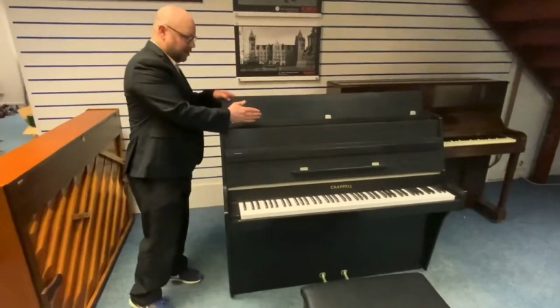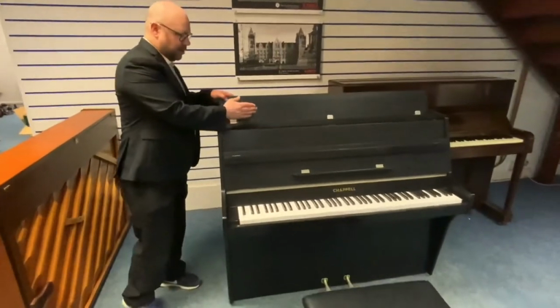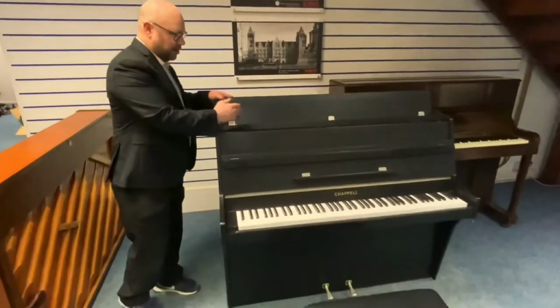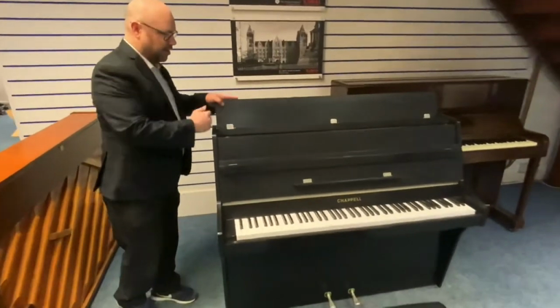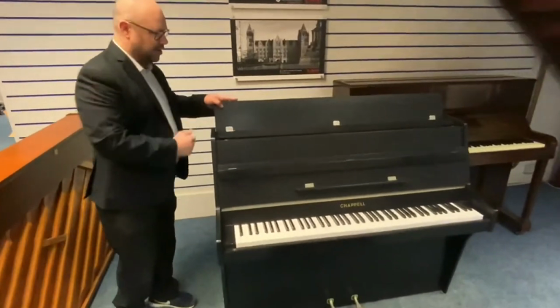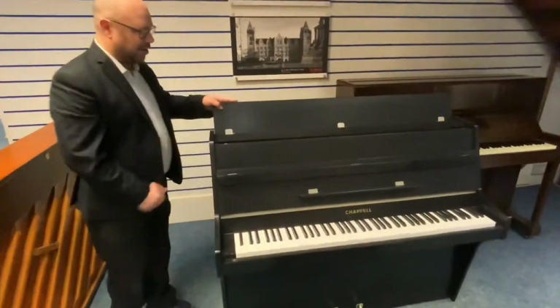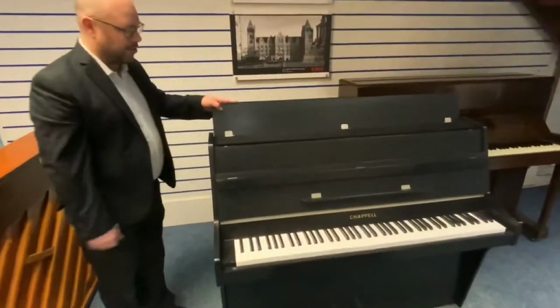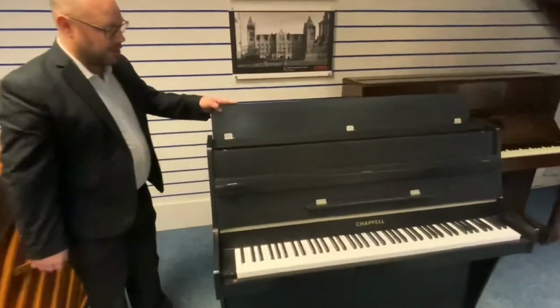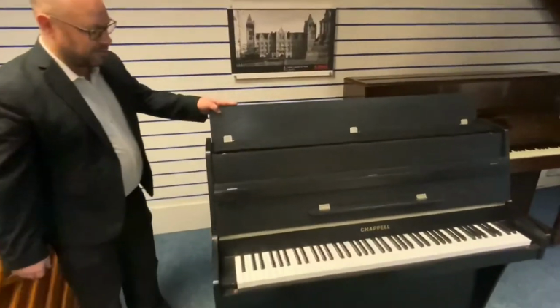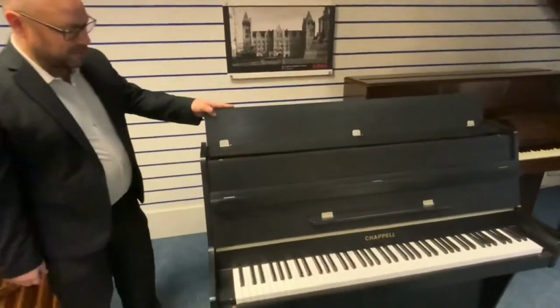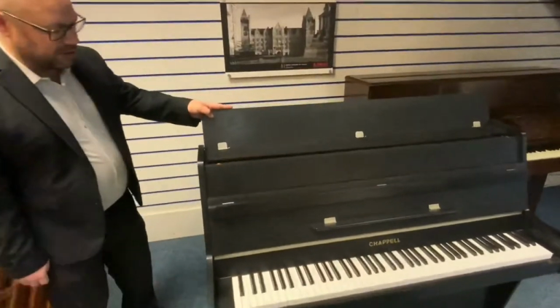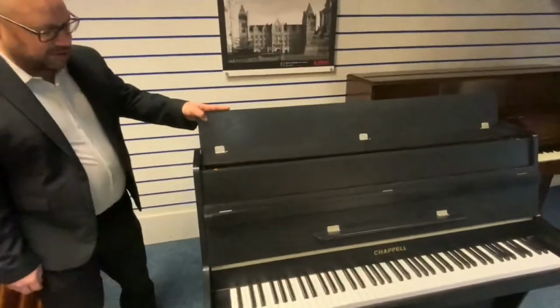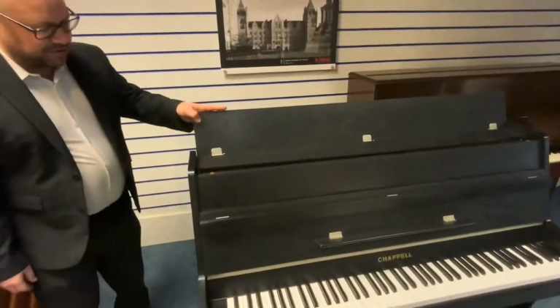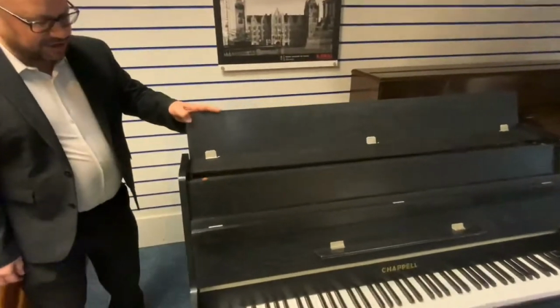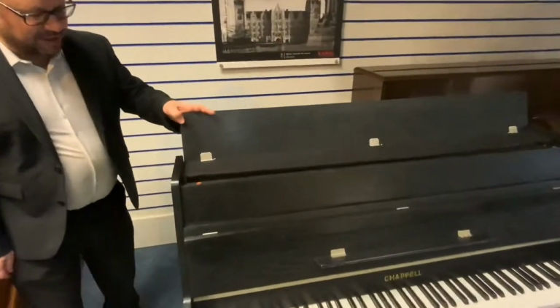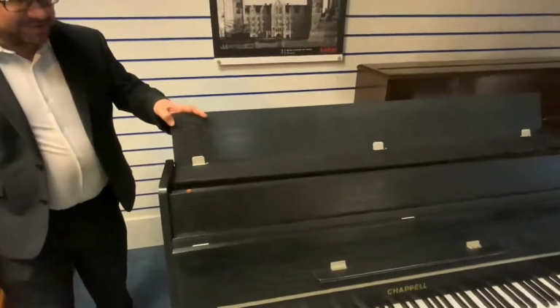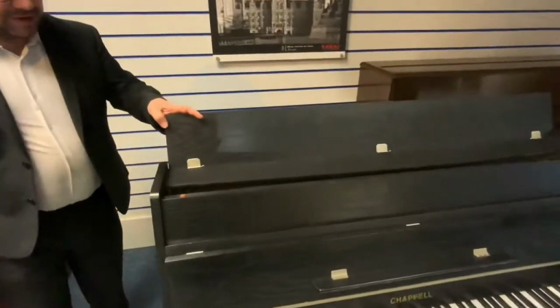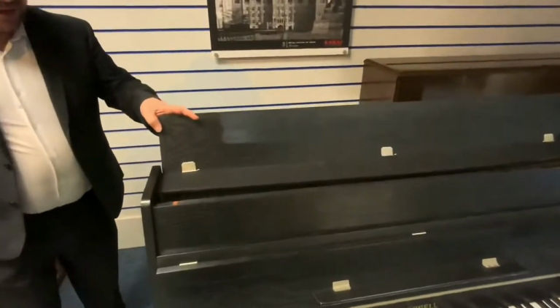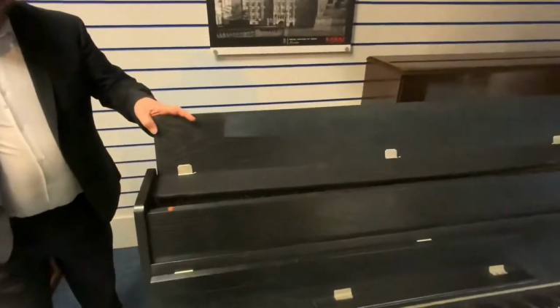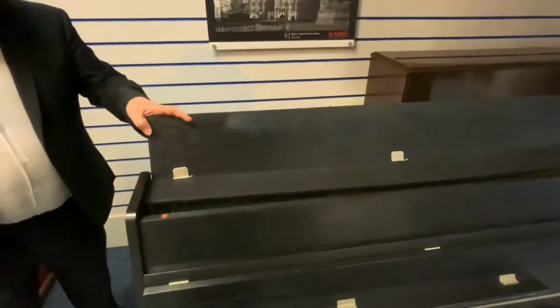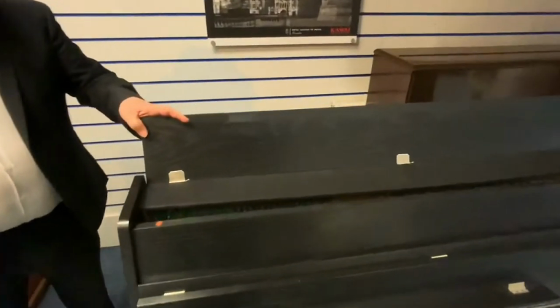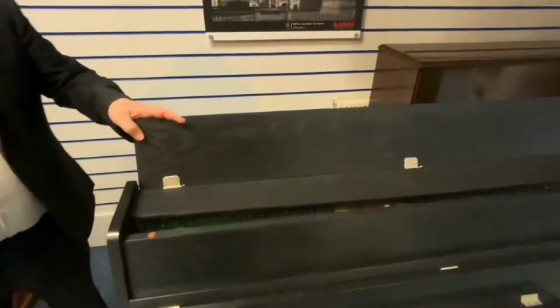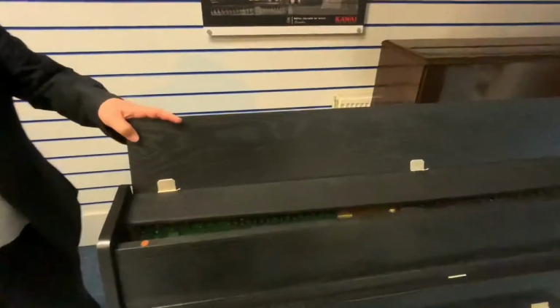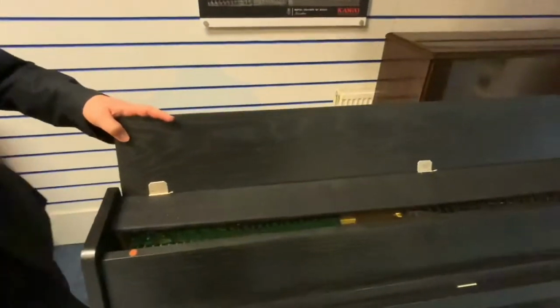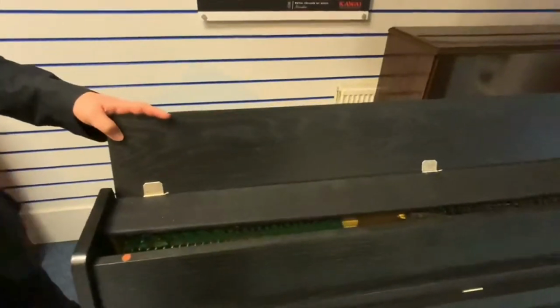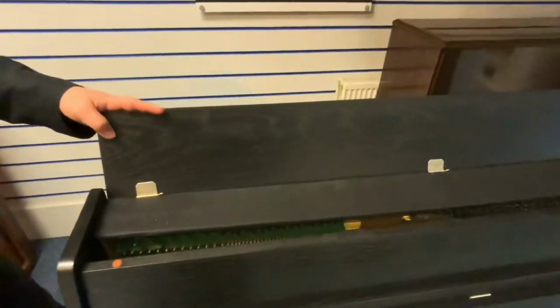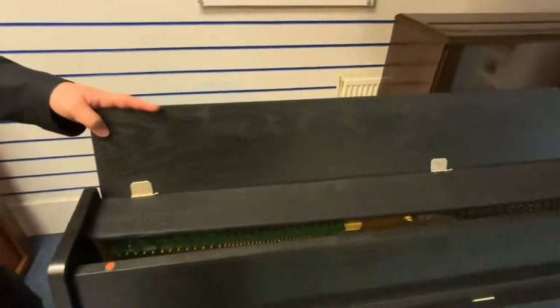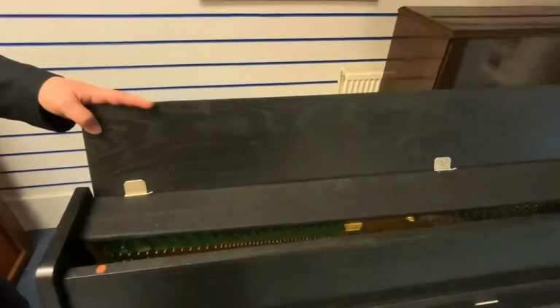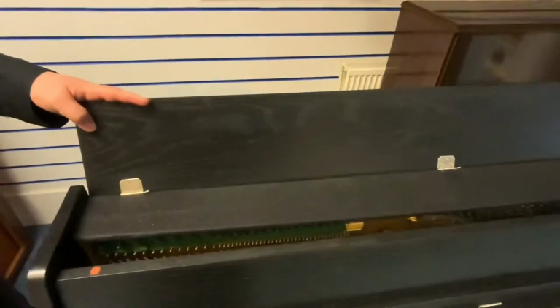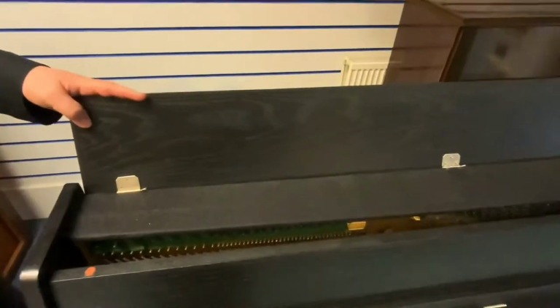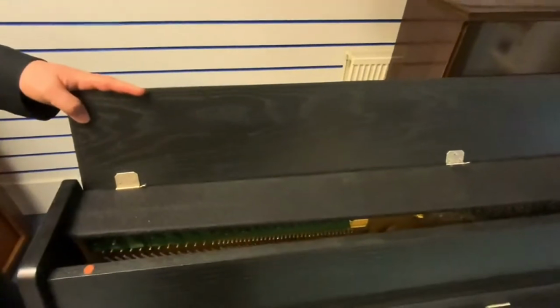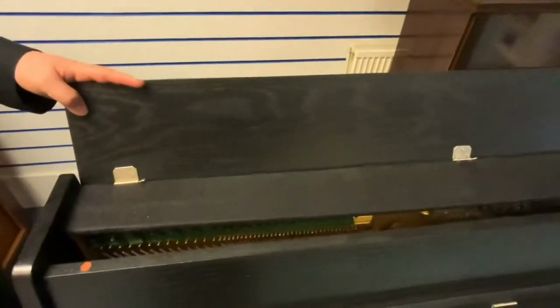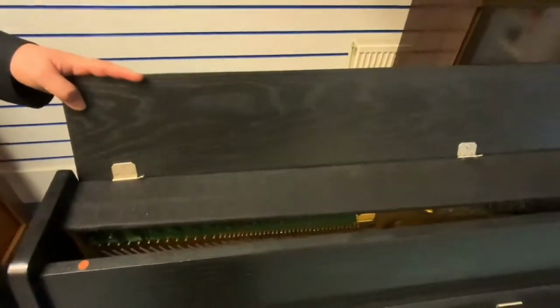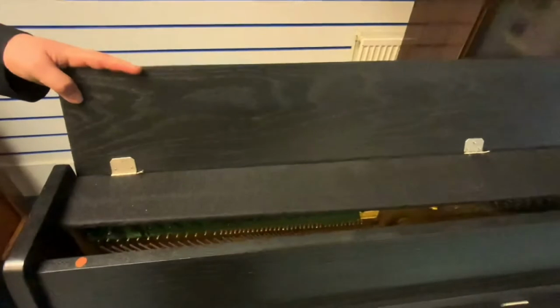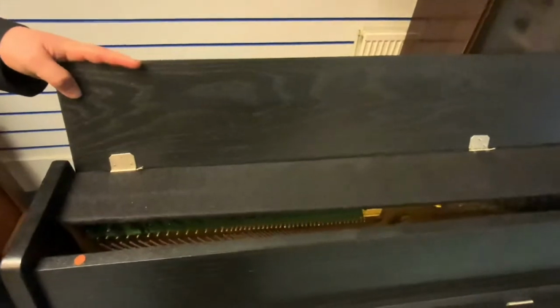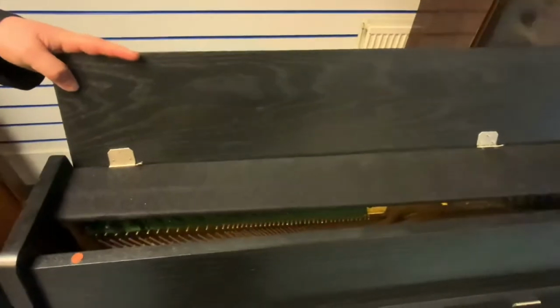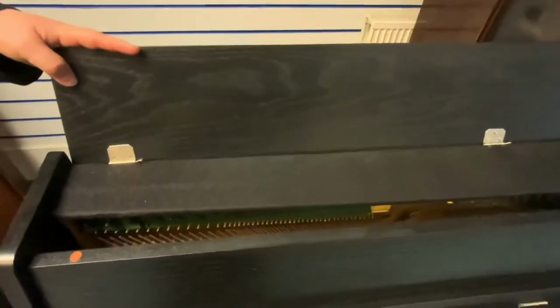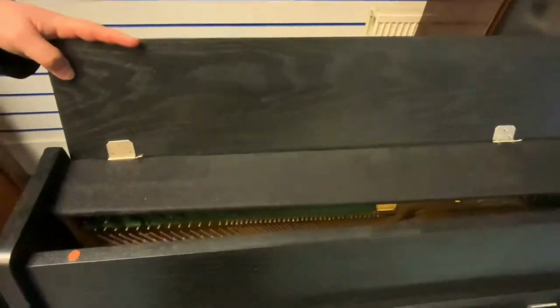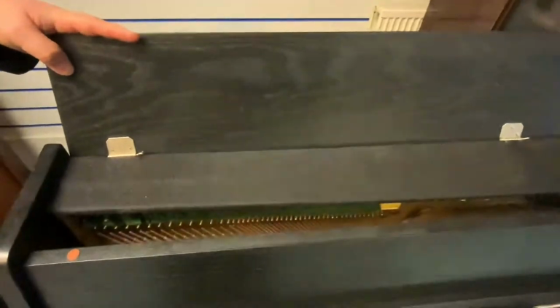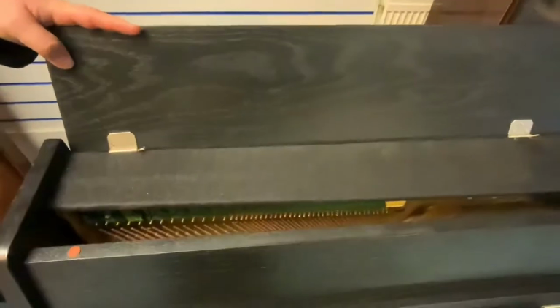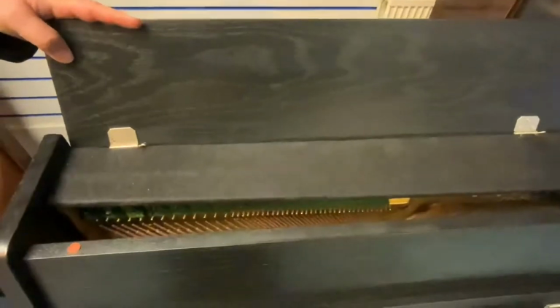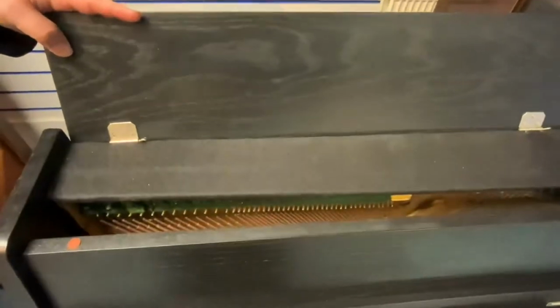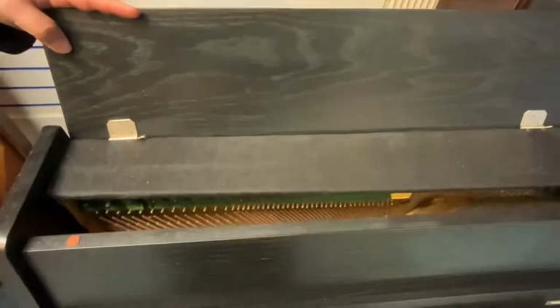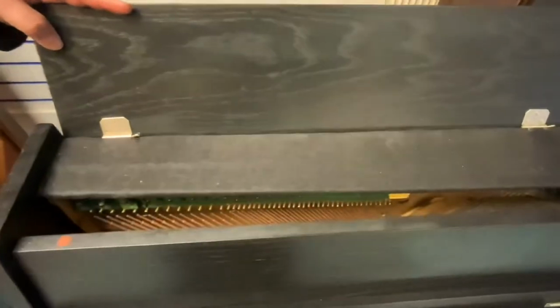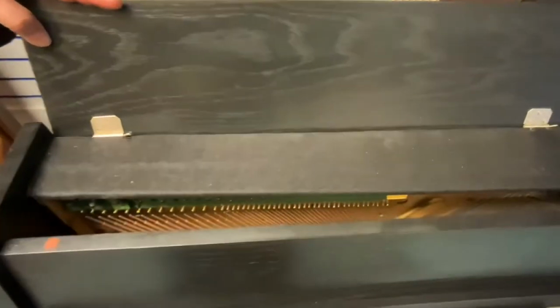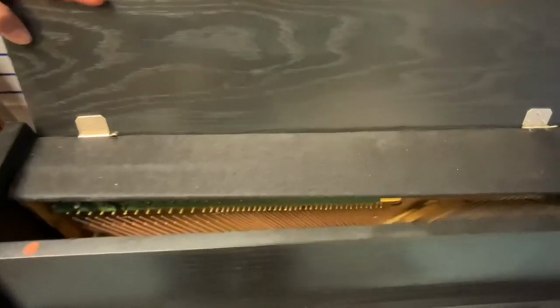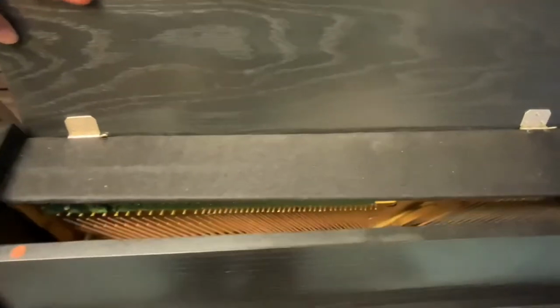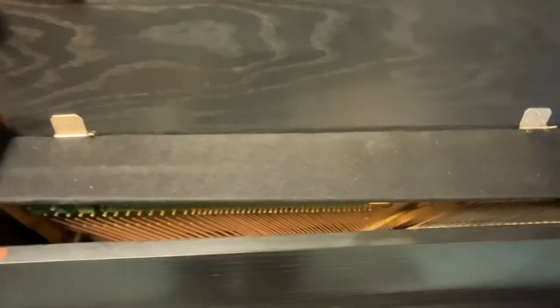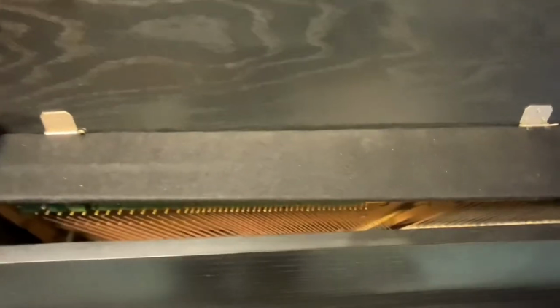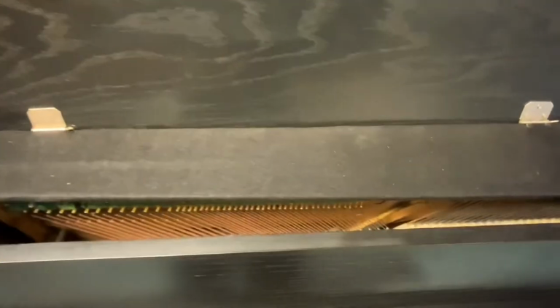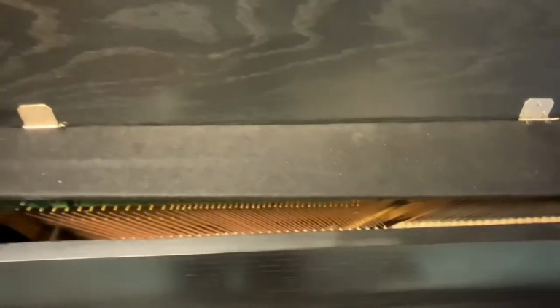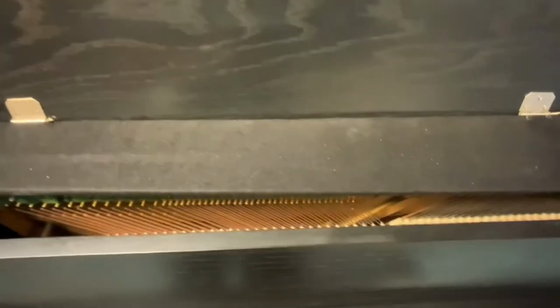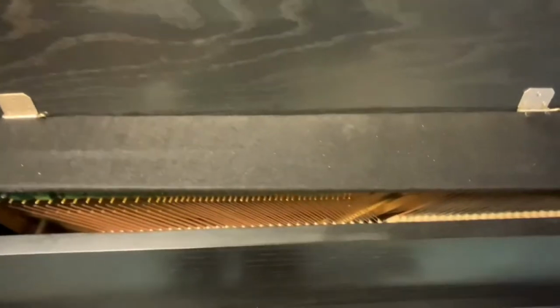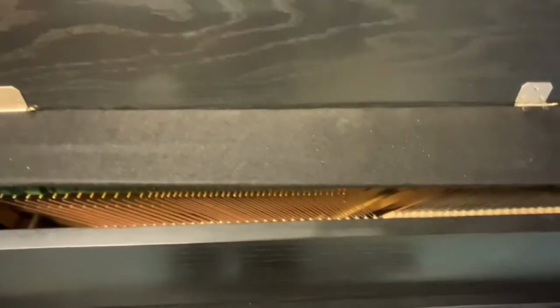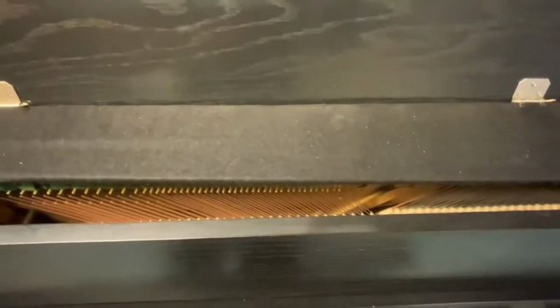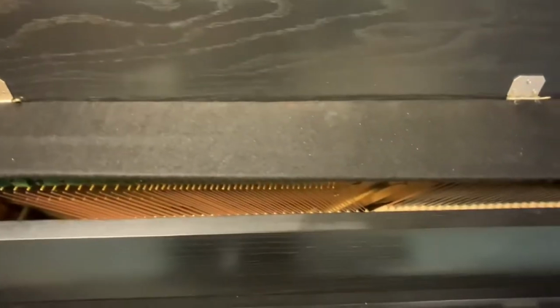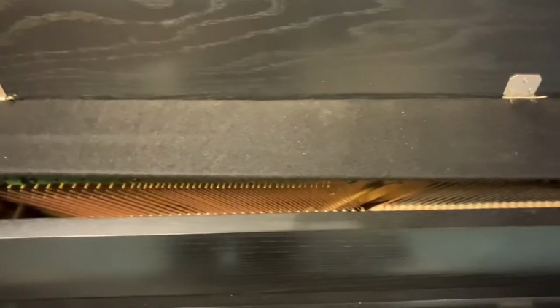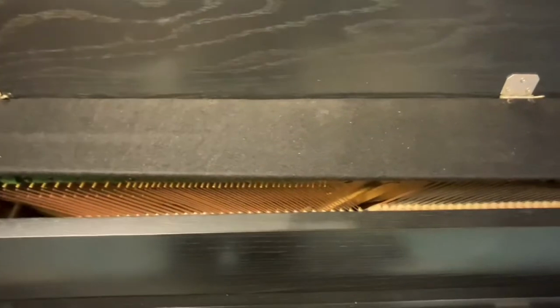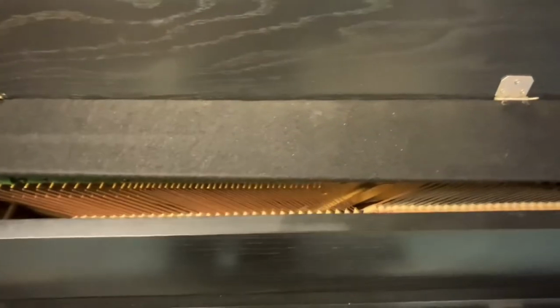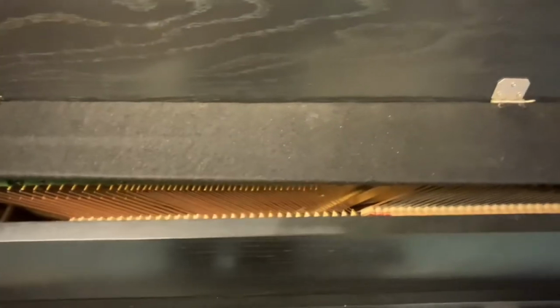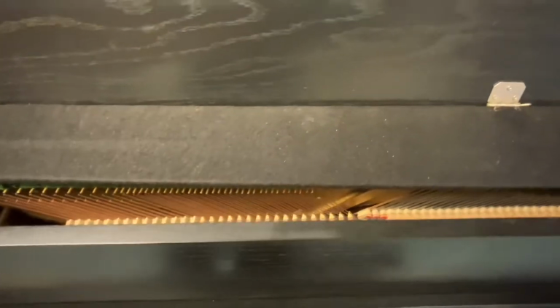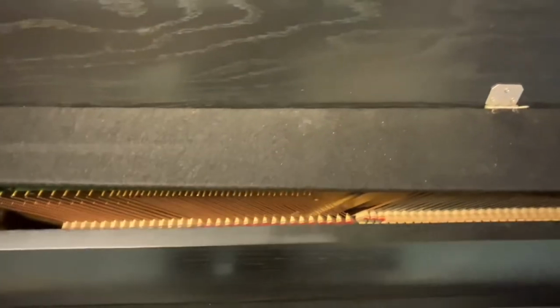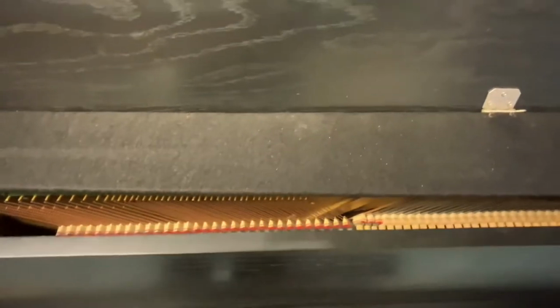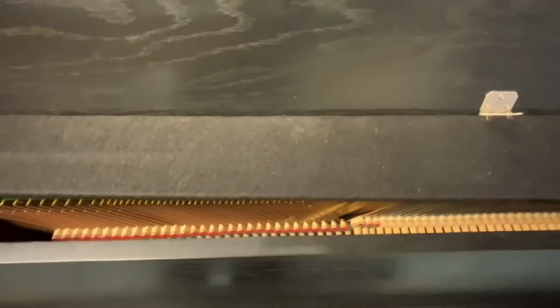You can see inside there all the hammers and the strings. Everything inside is just as you would expect, so it's been well looked after.